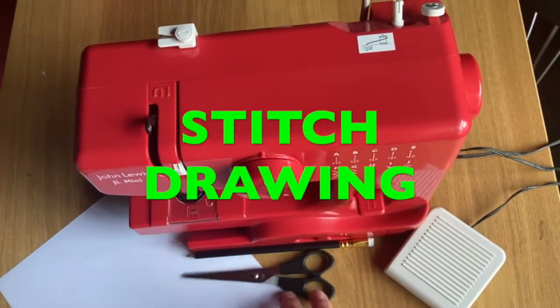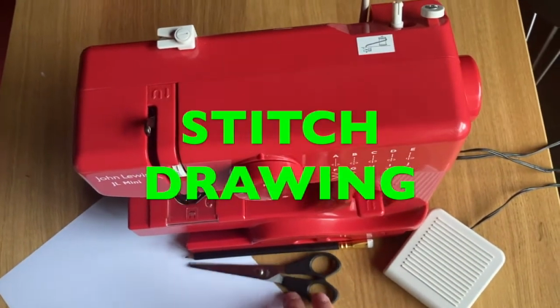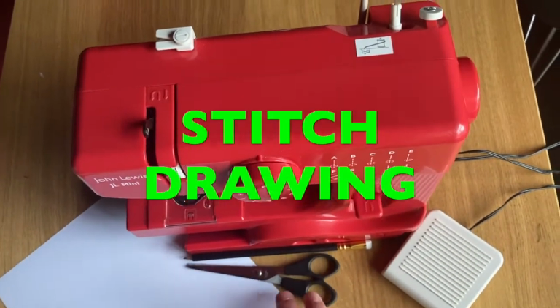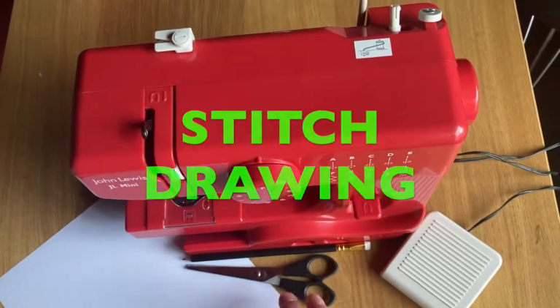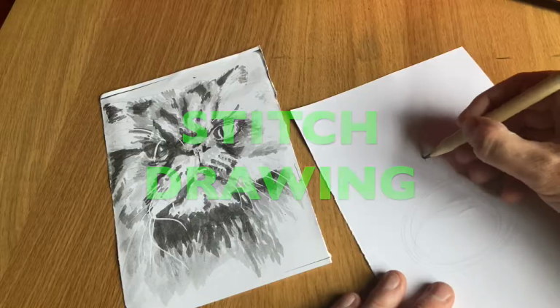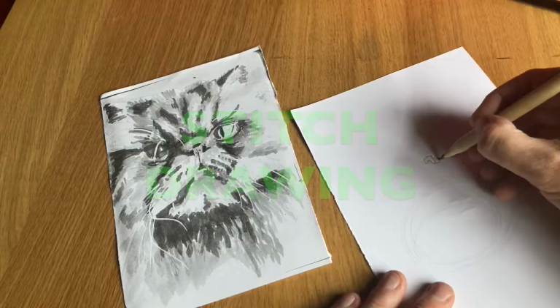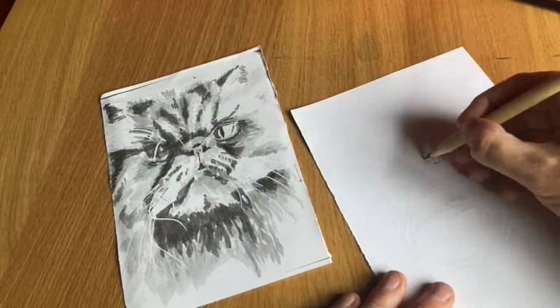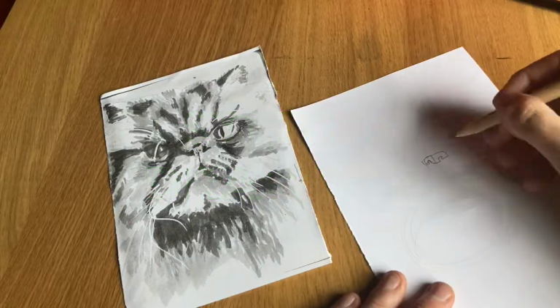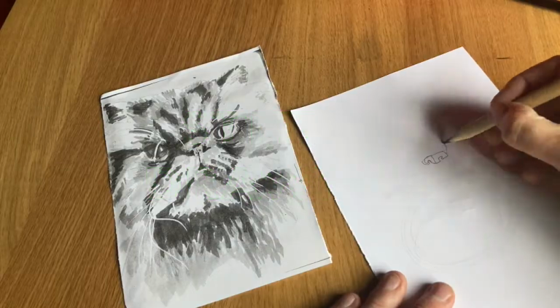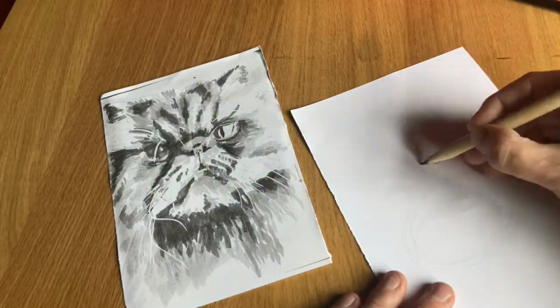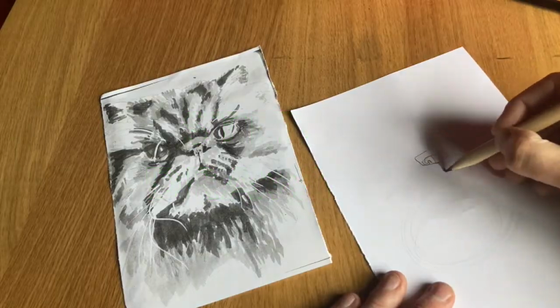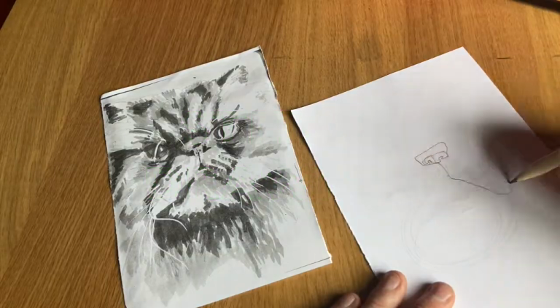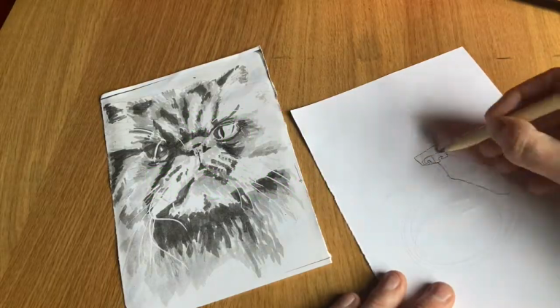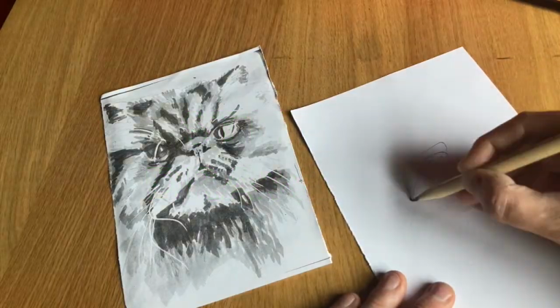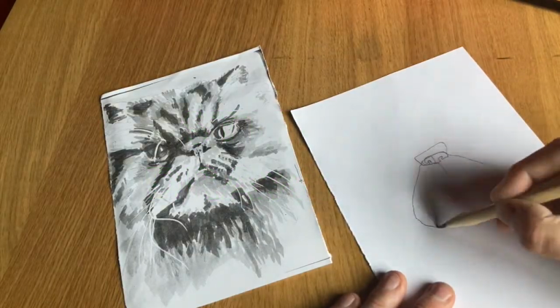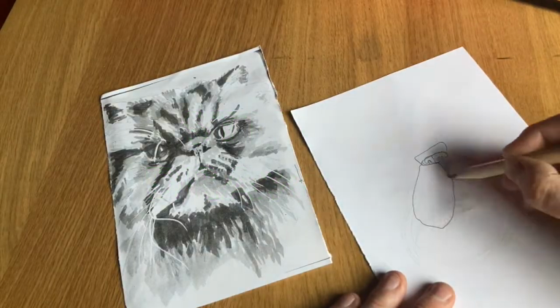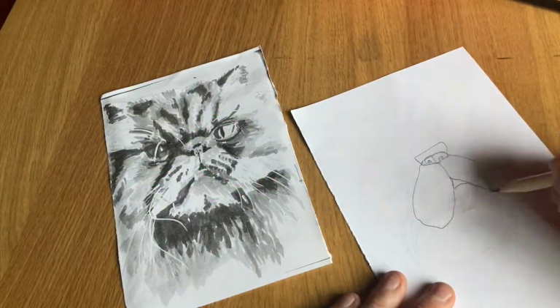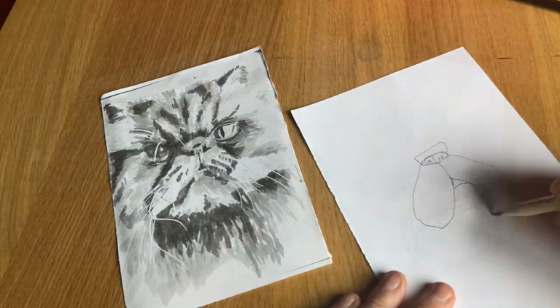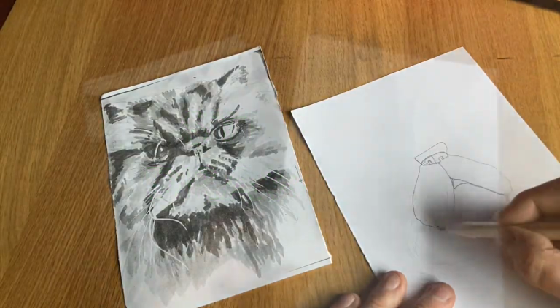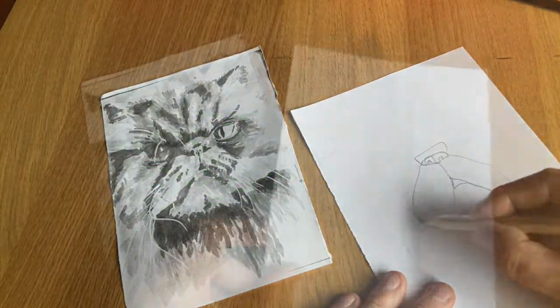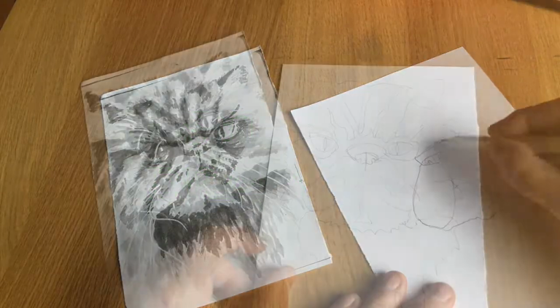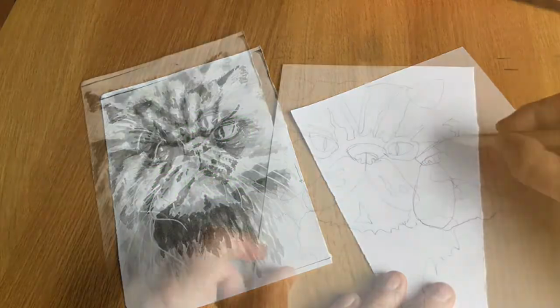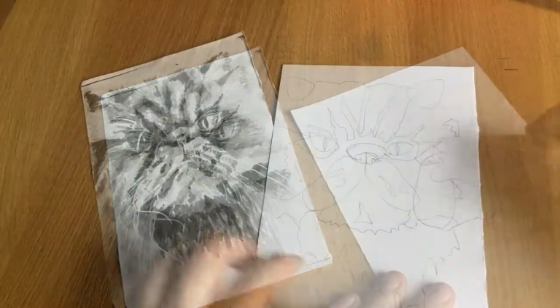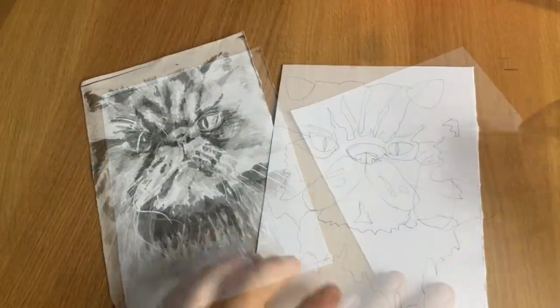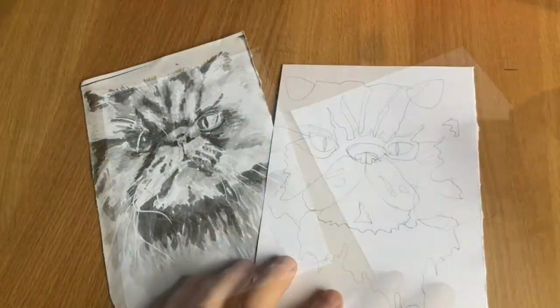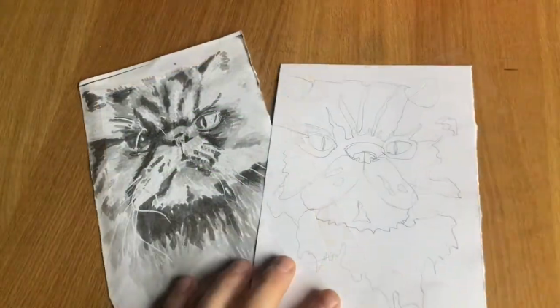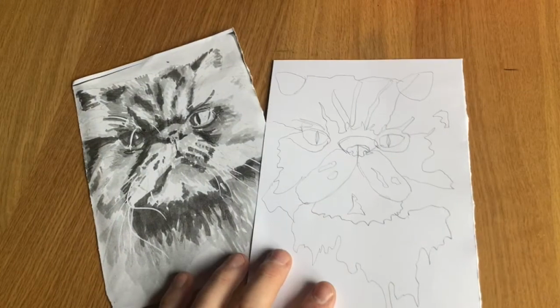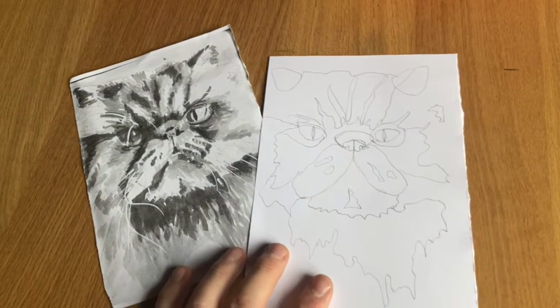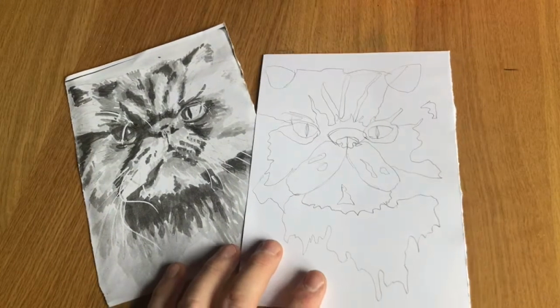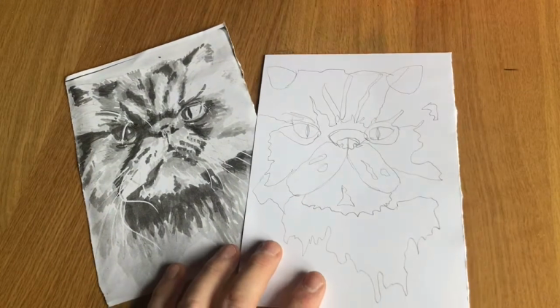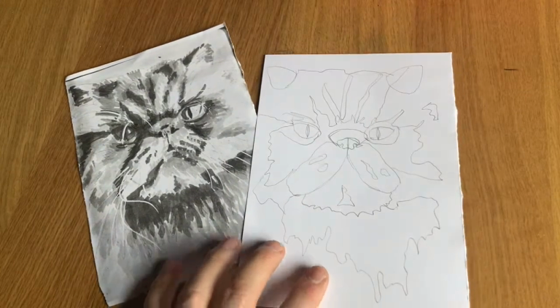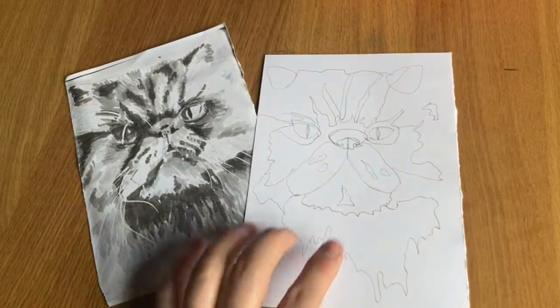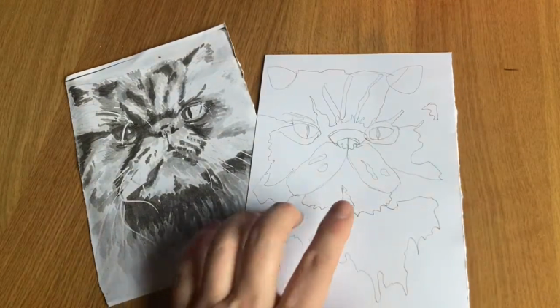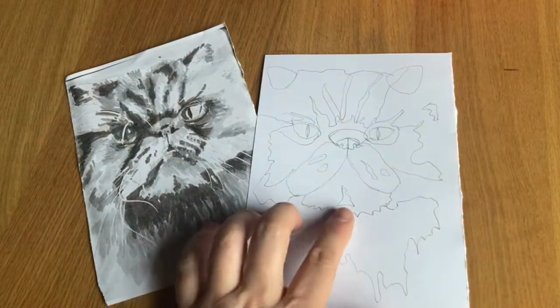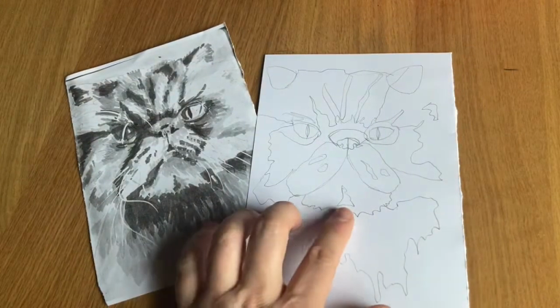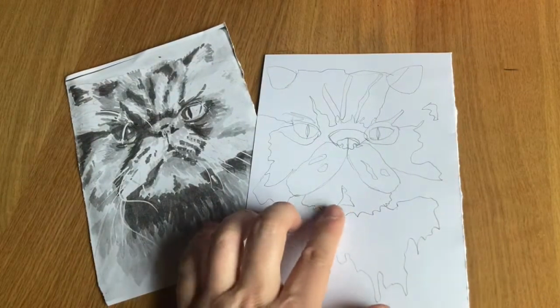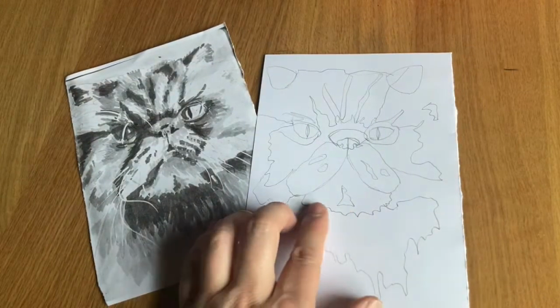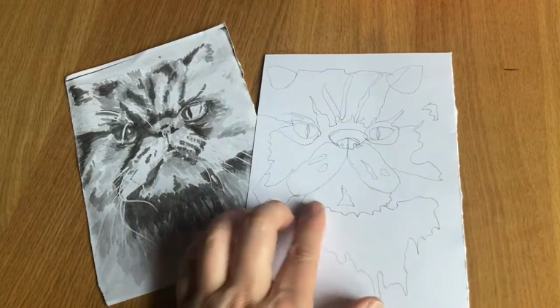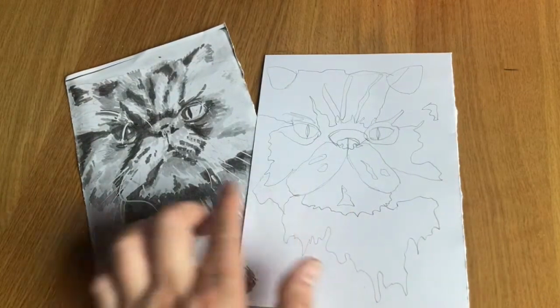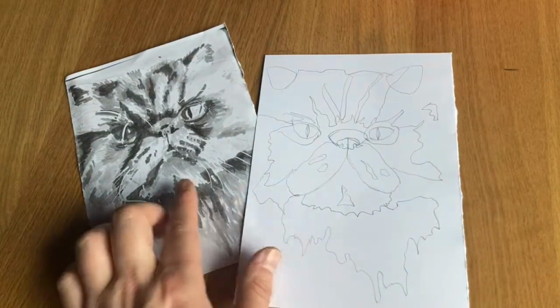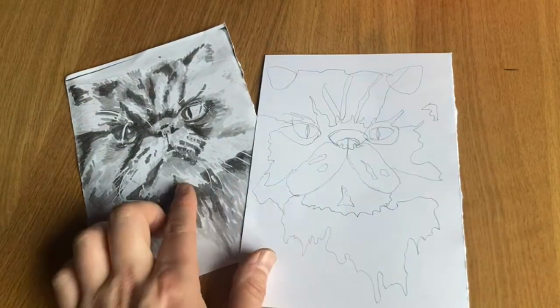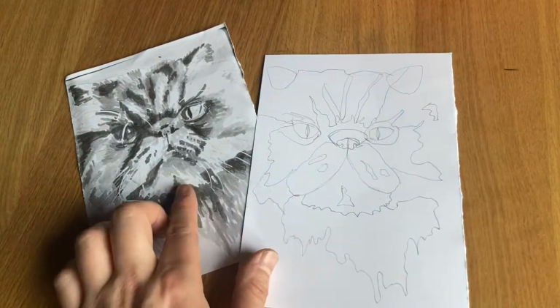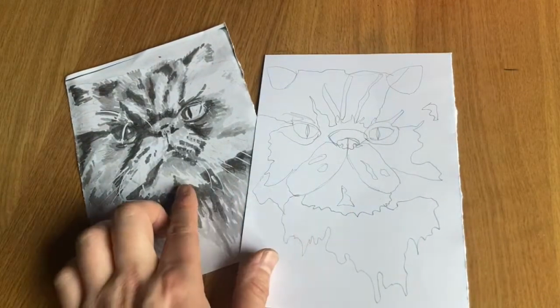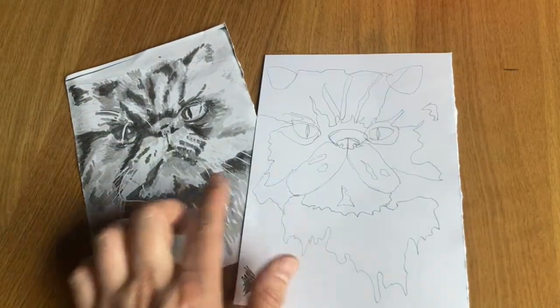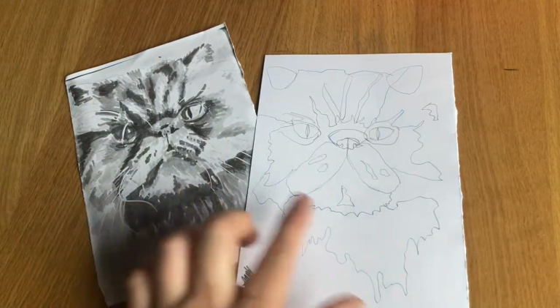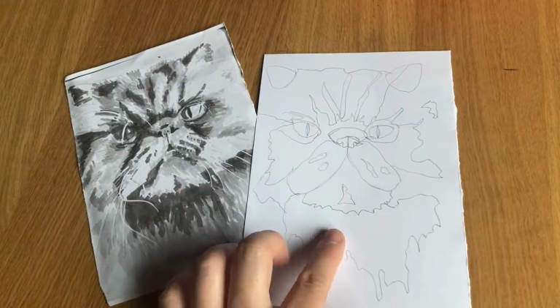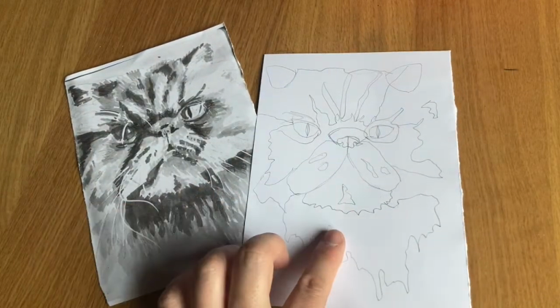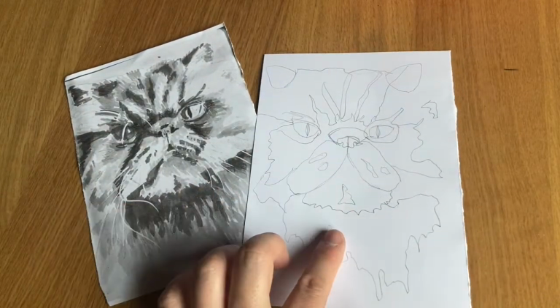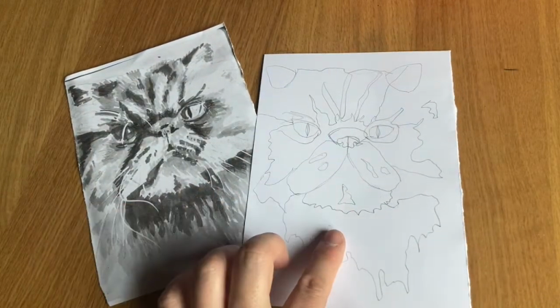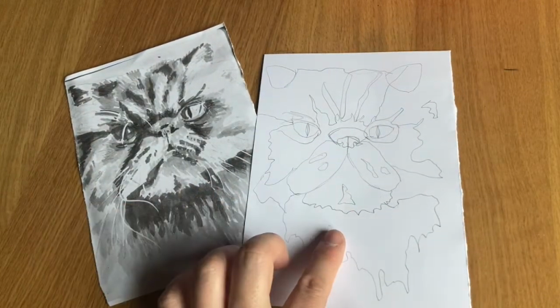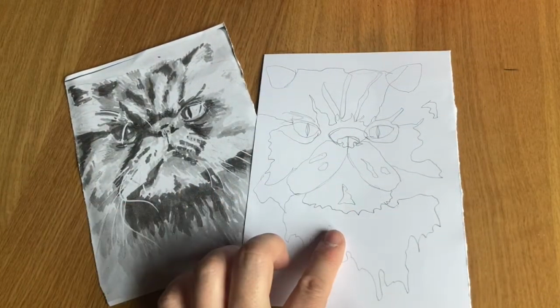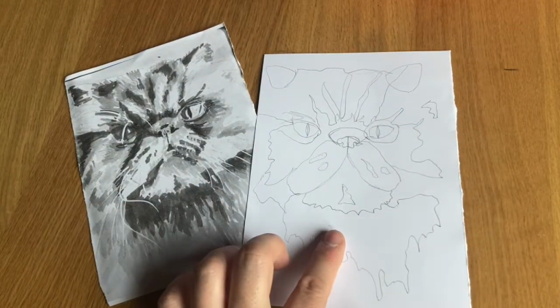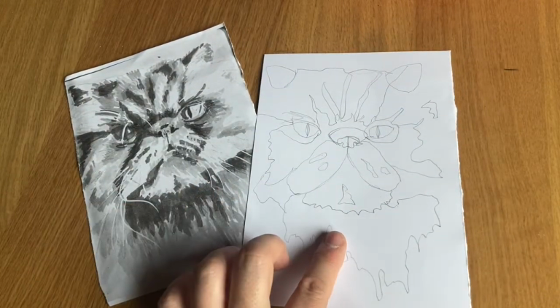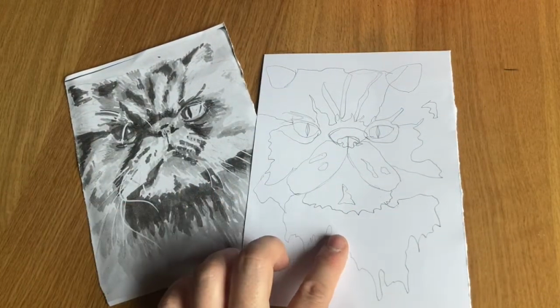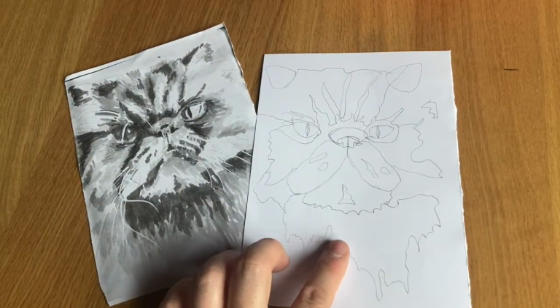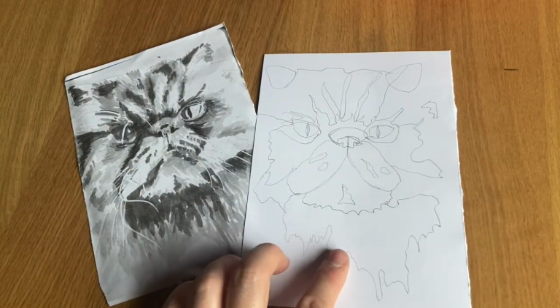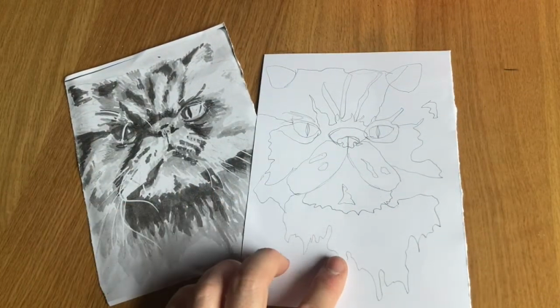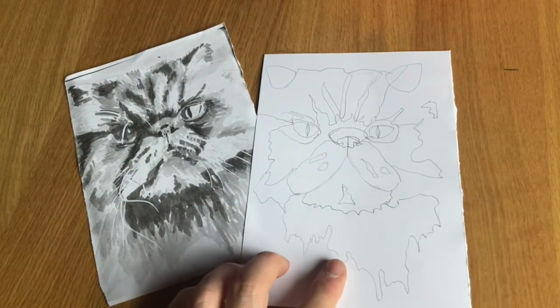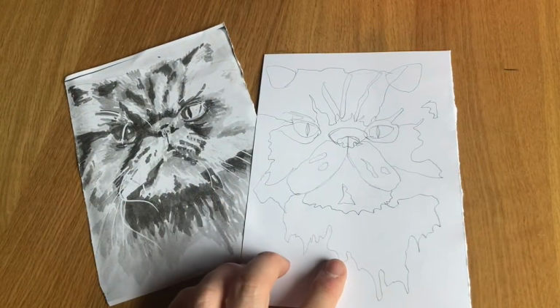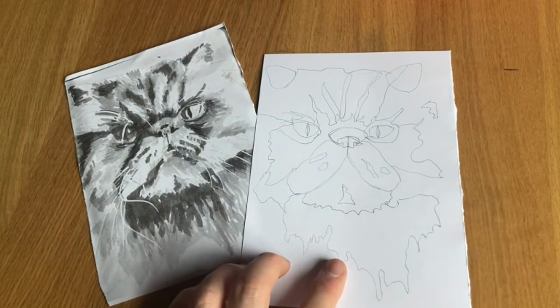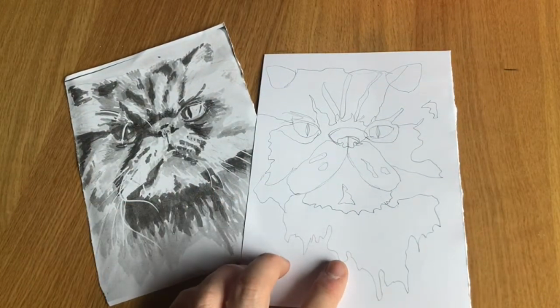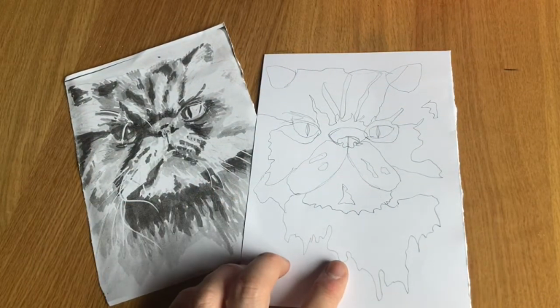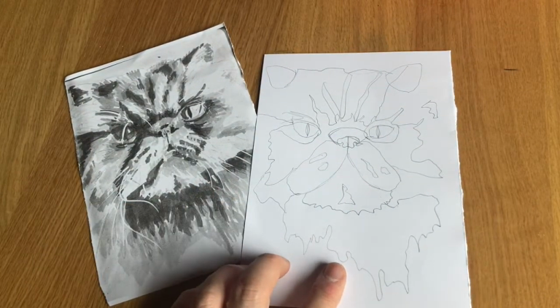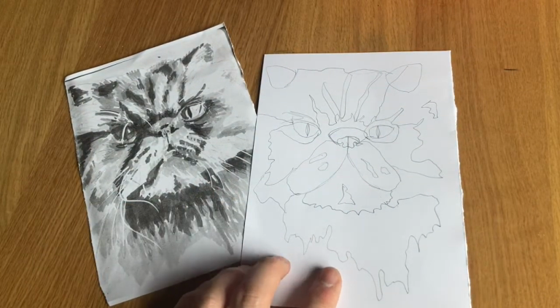We'll need something to work with. I'm going to simplify this image by walking the pencil and creating a continuous line drawing.